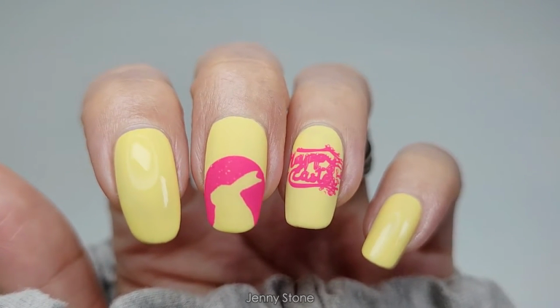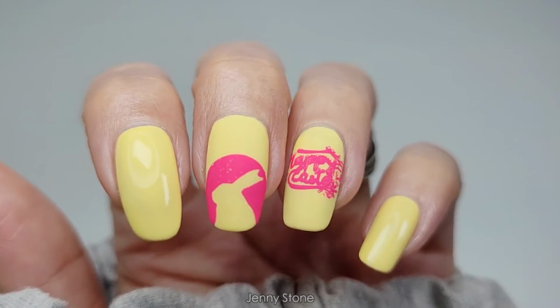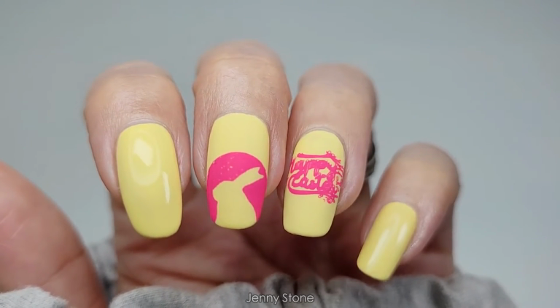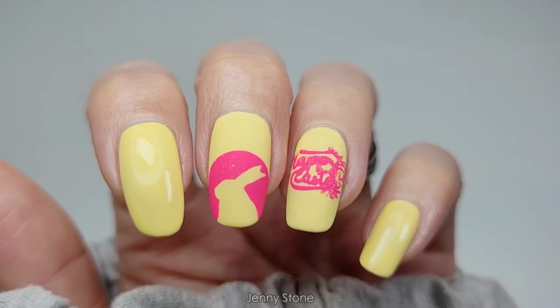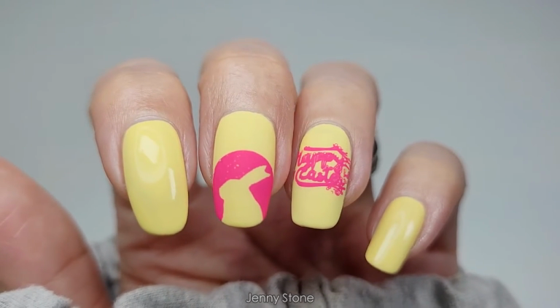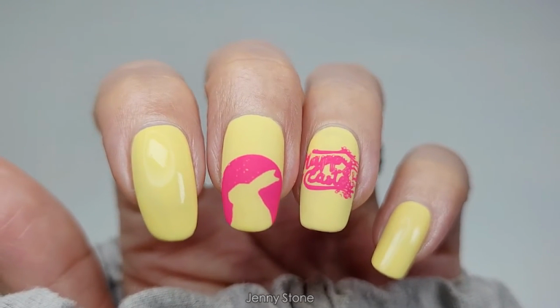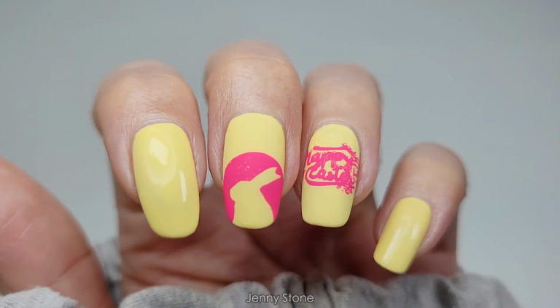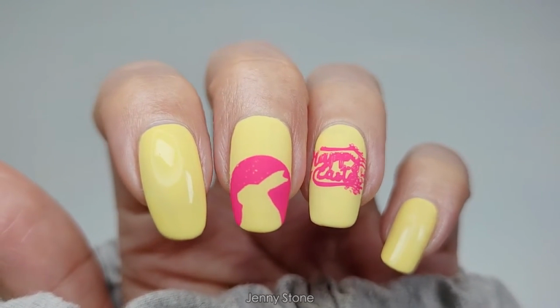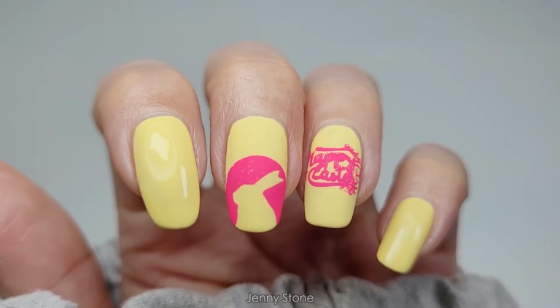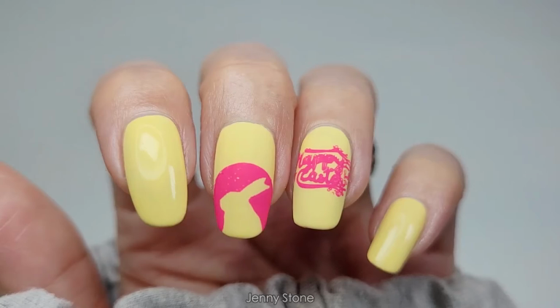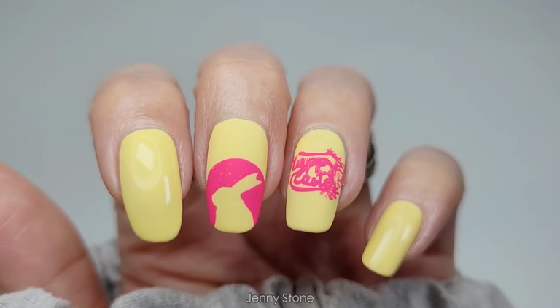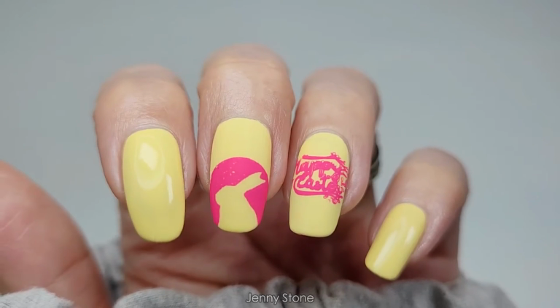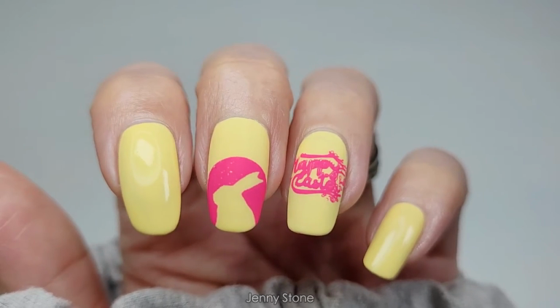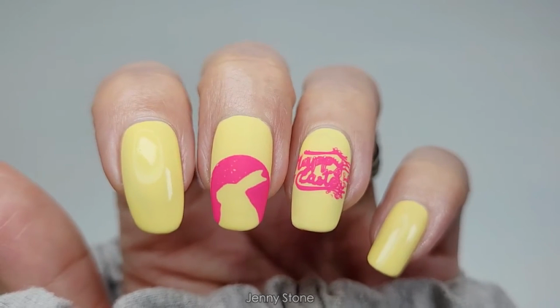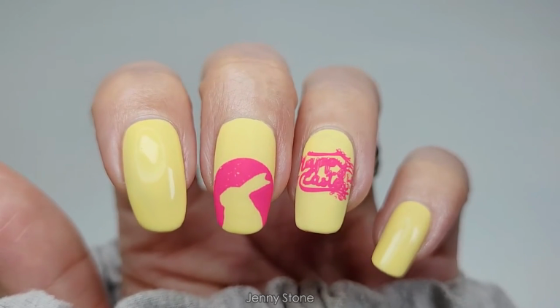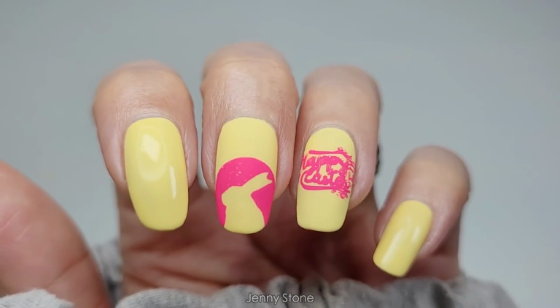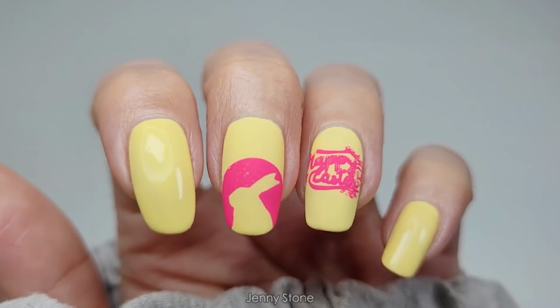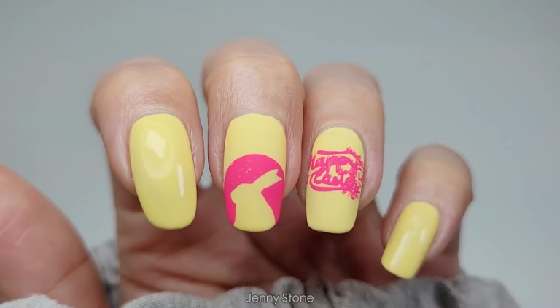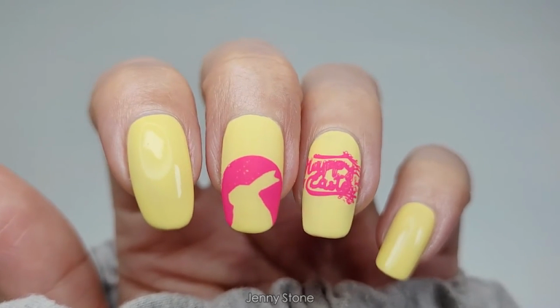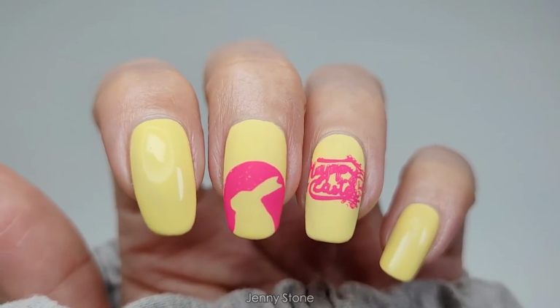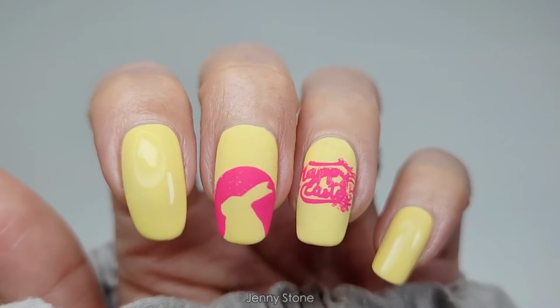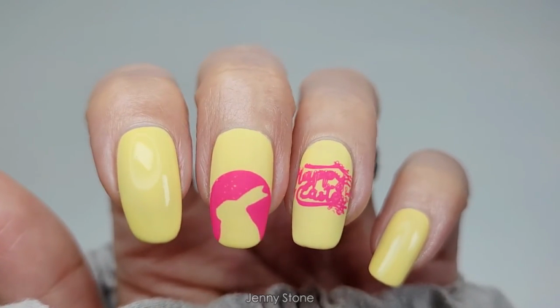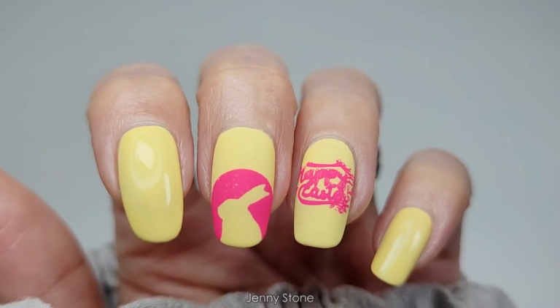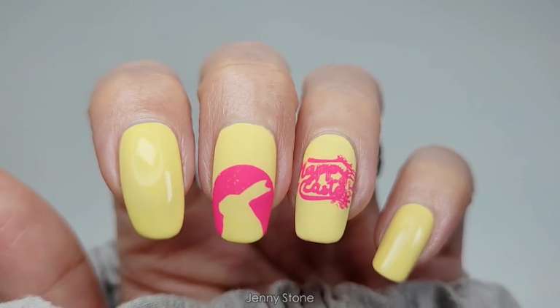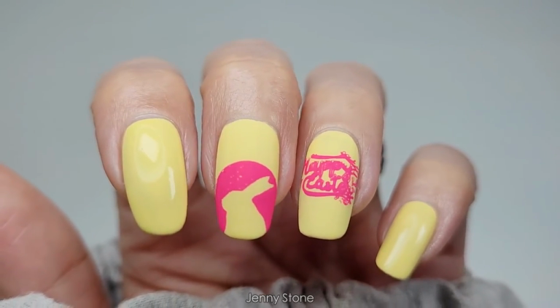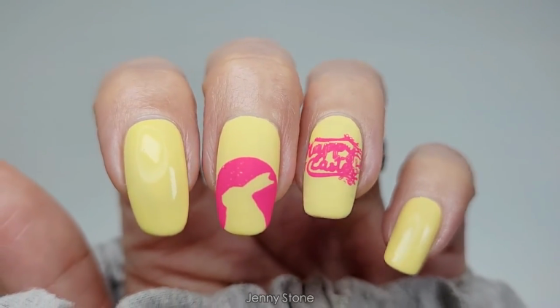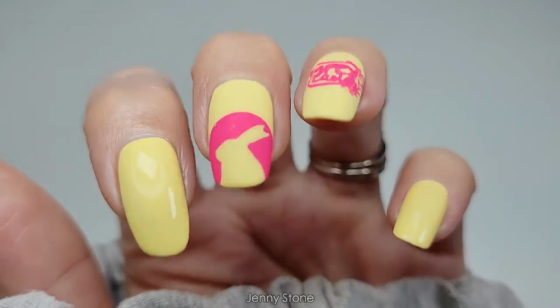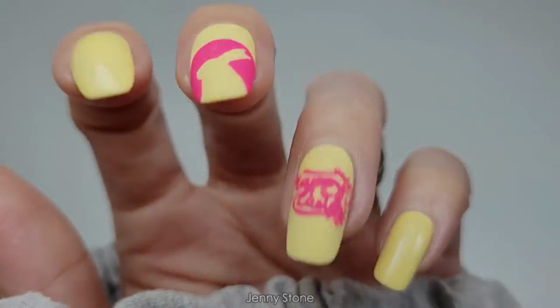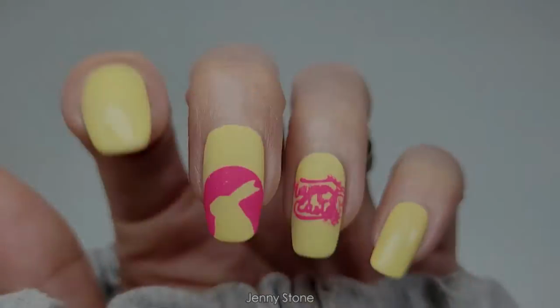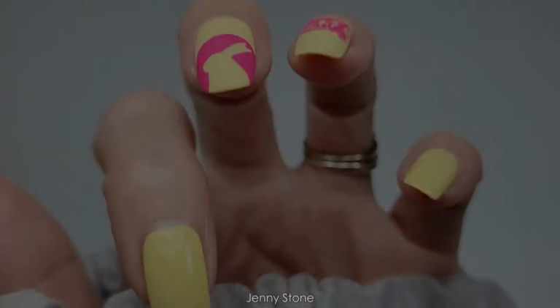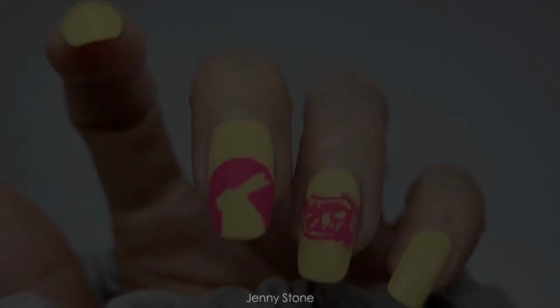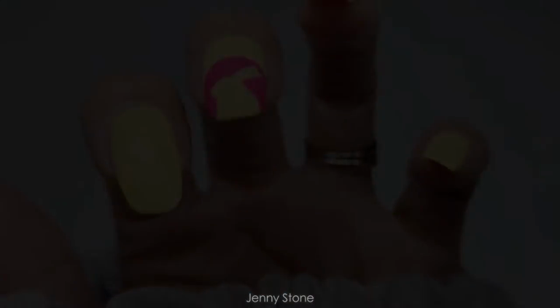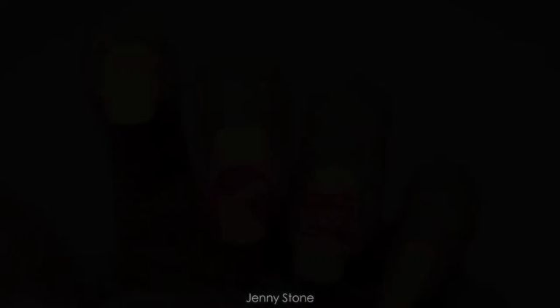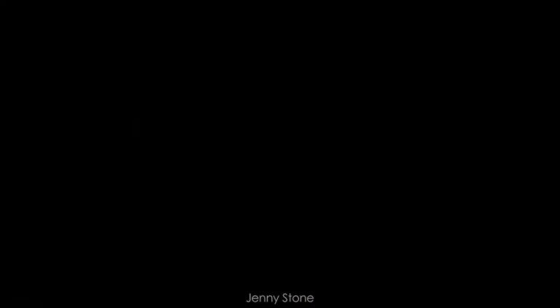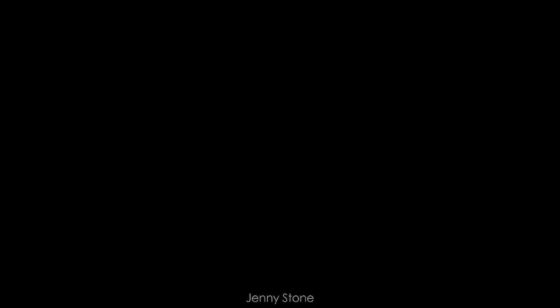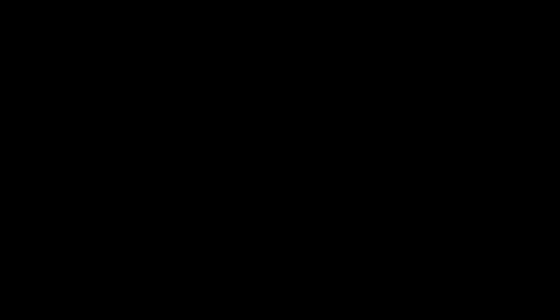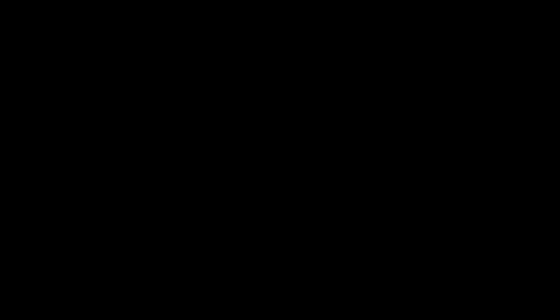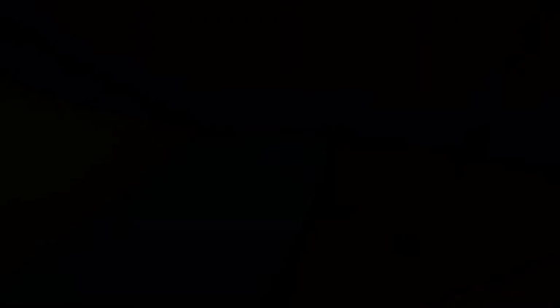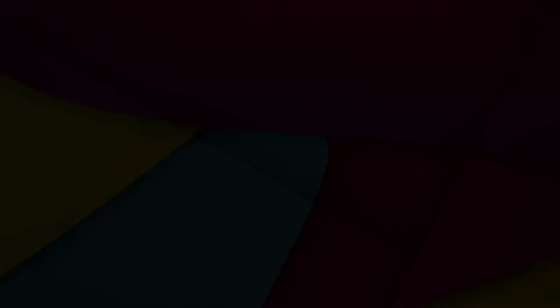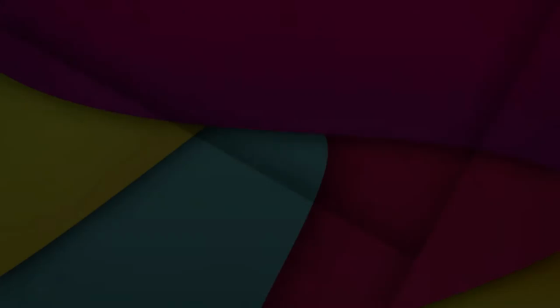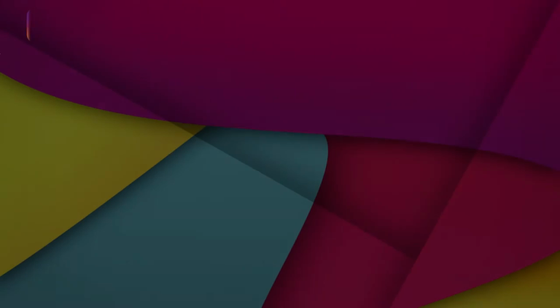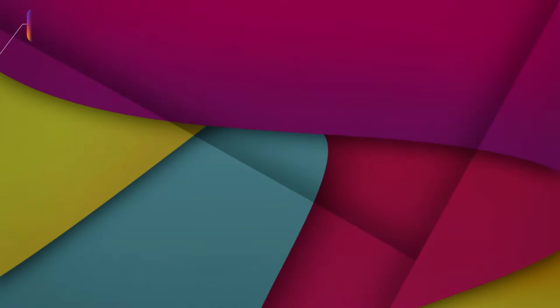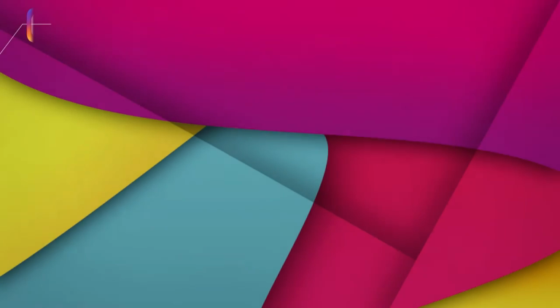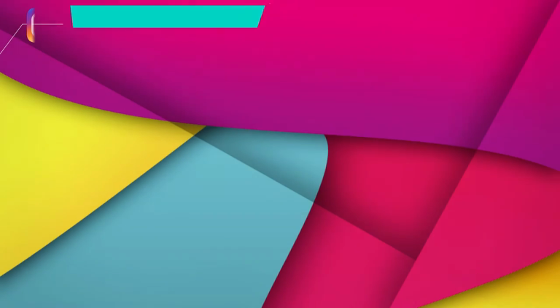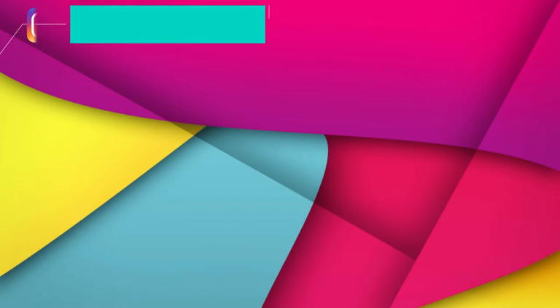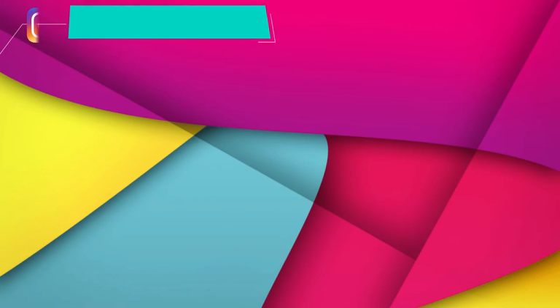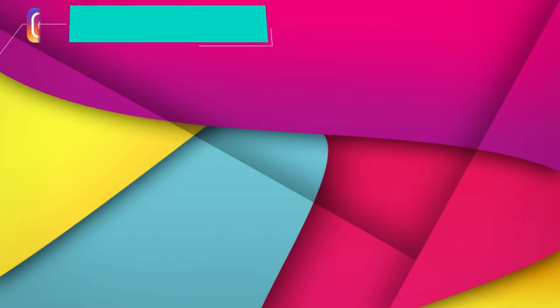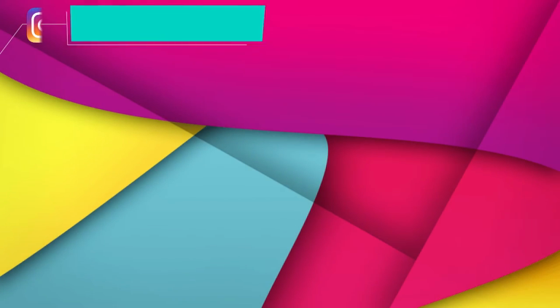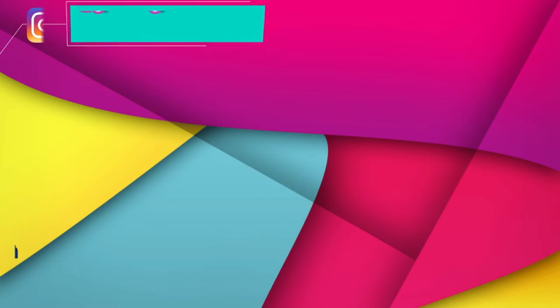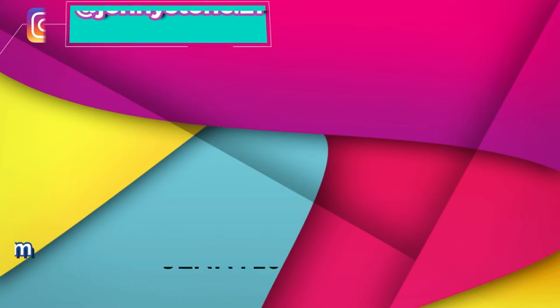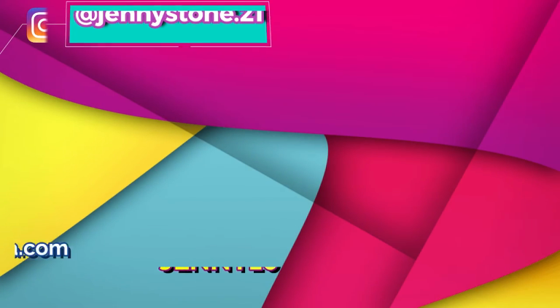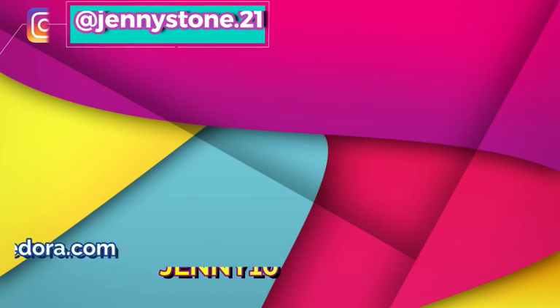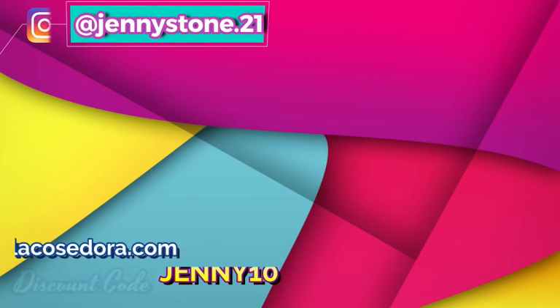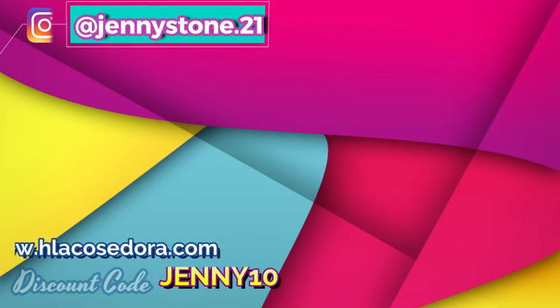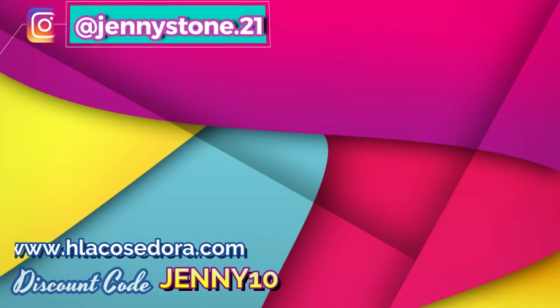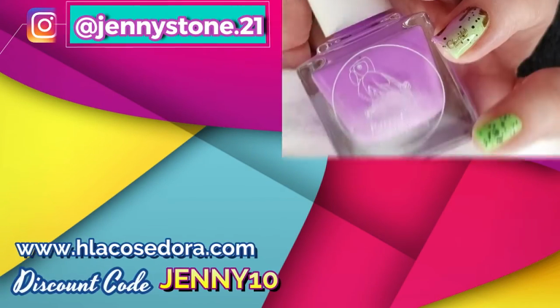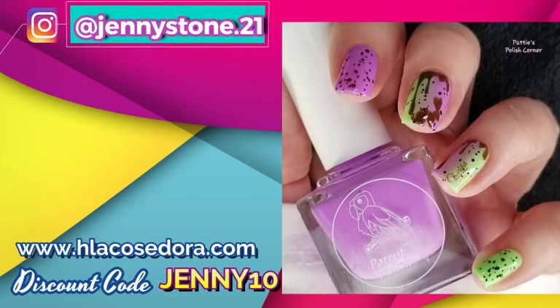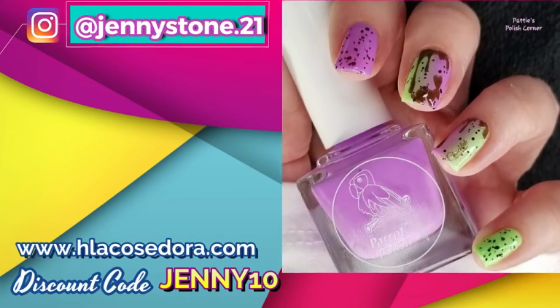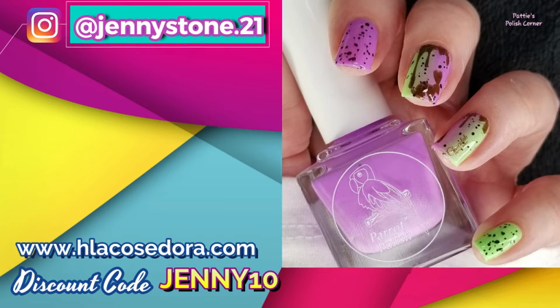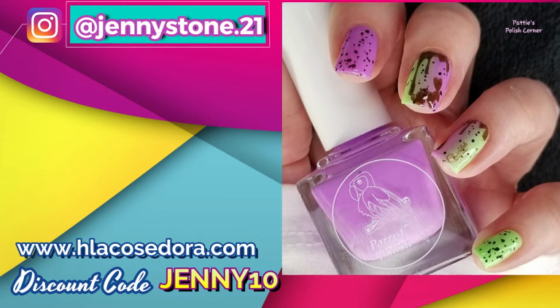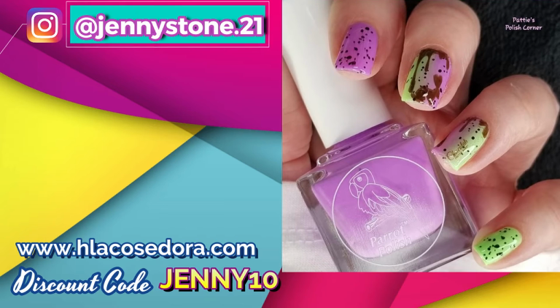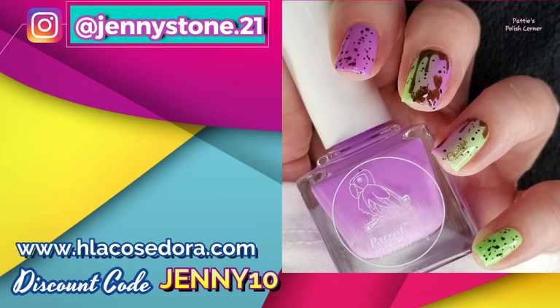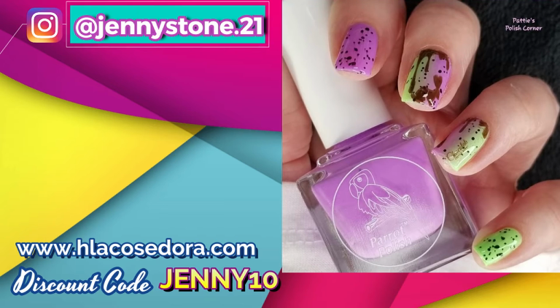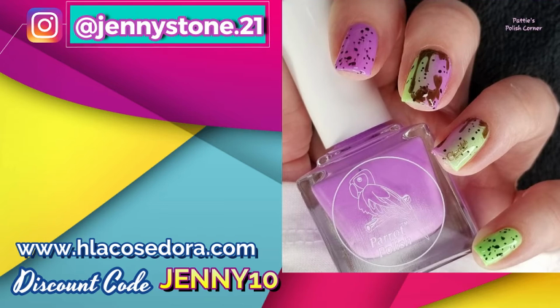When the matte top coat dries the manicure is complete, and I actually love the way it turned out — it's simple but really cute. Thanks so much for watching and have a wonderful day! Bye! Check the description box for links to everybody's video.